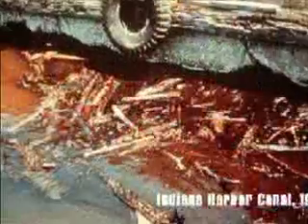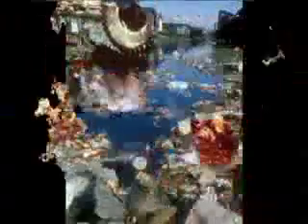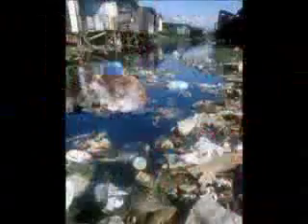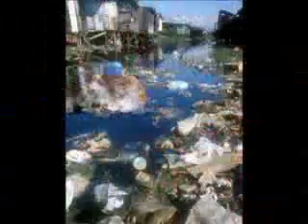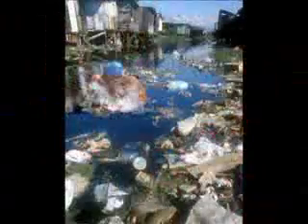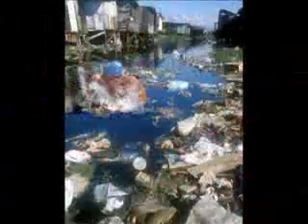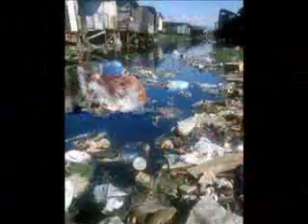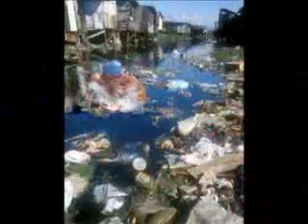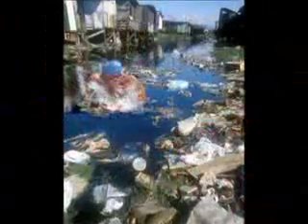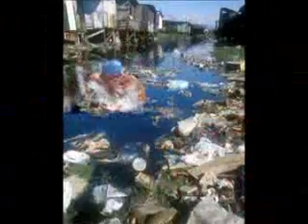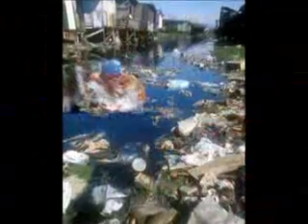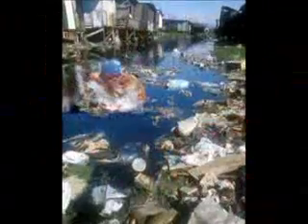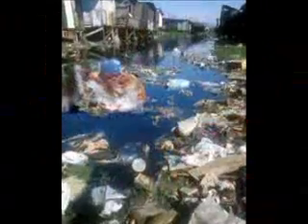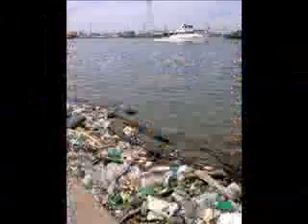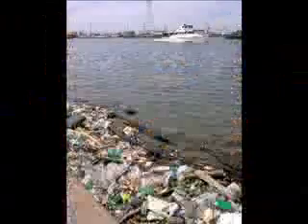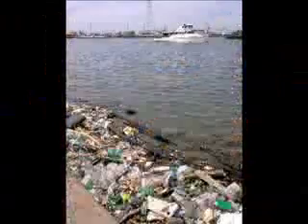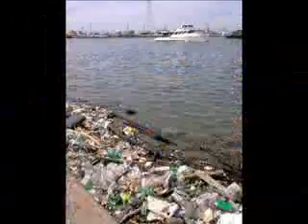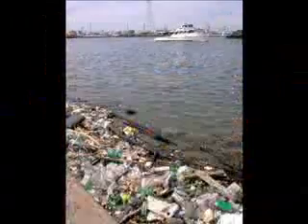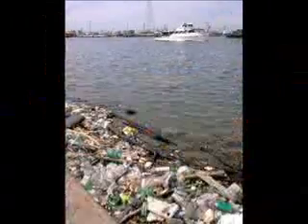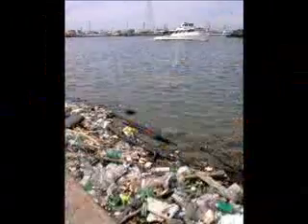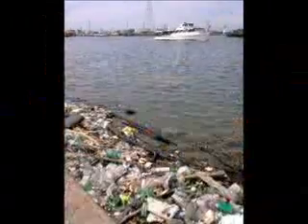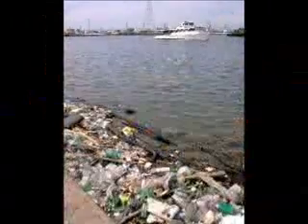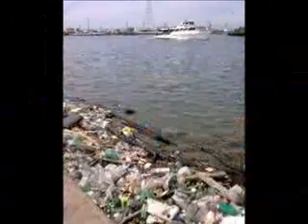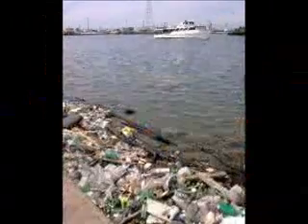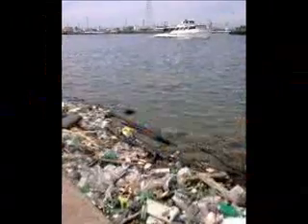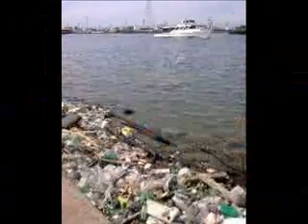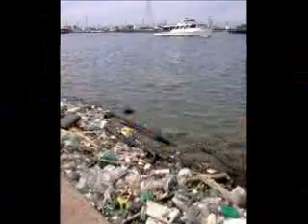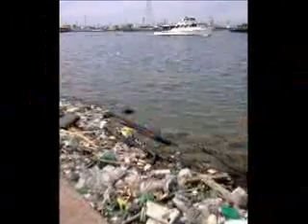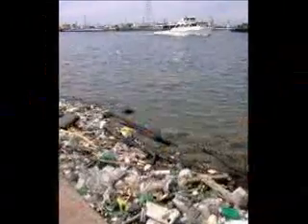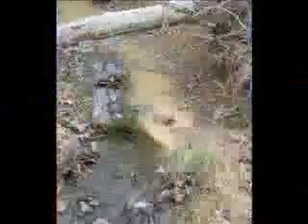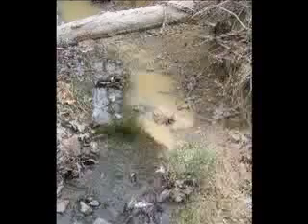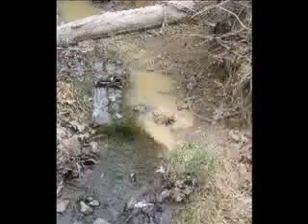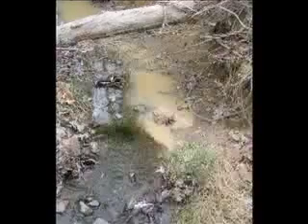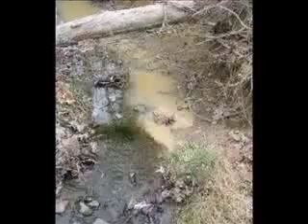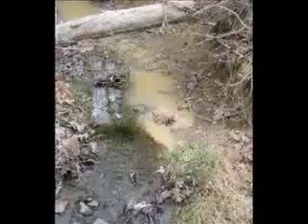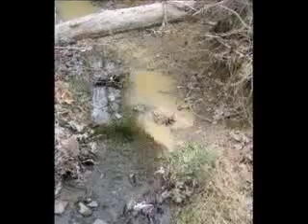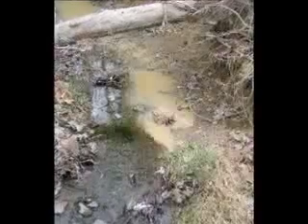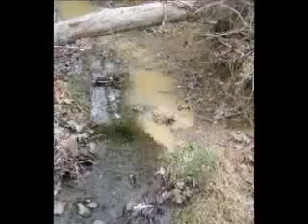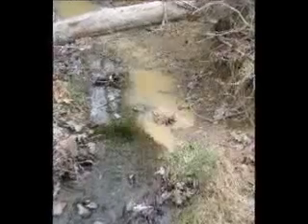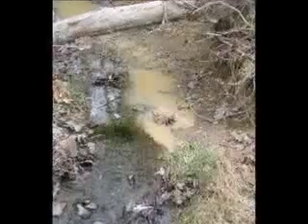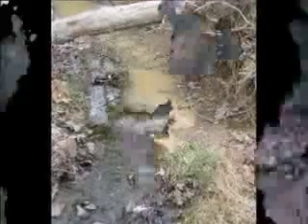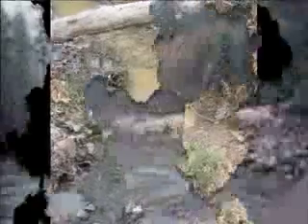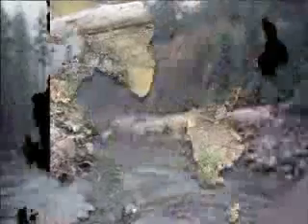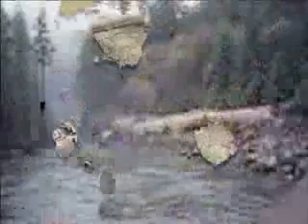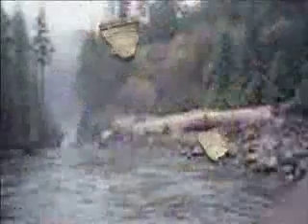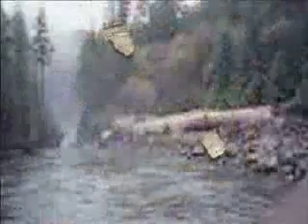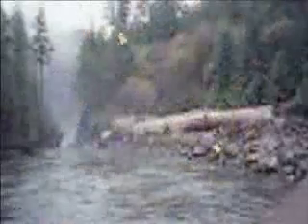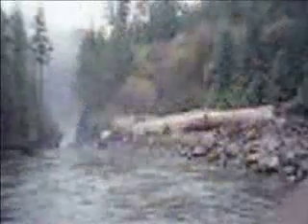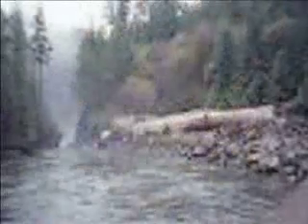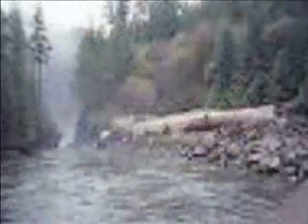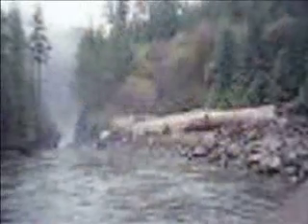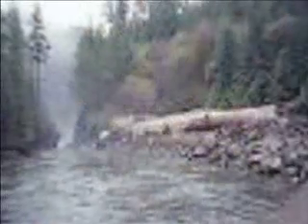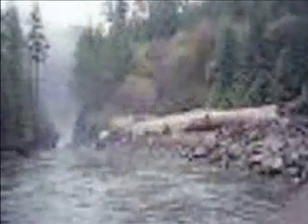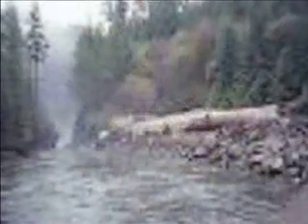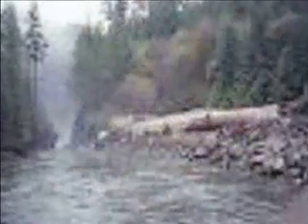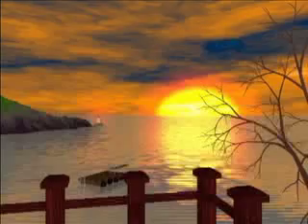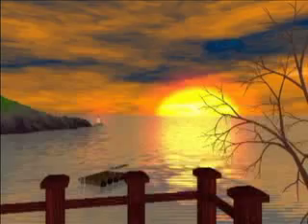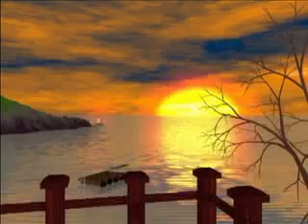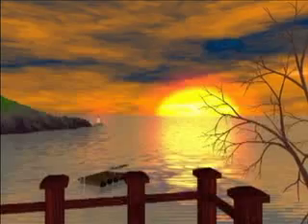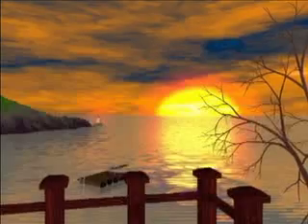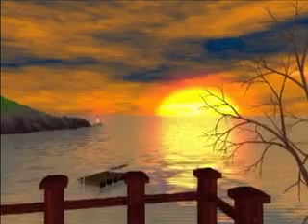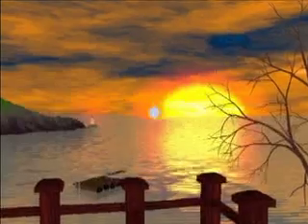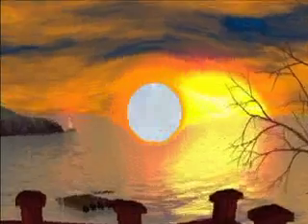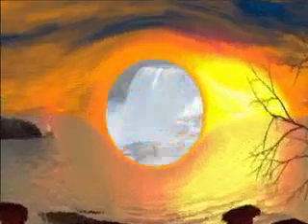Filthy, shocking, unbearable disasters underwater. It's a disappointment that our water environment is polluted. It's a disaster.